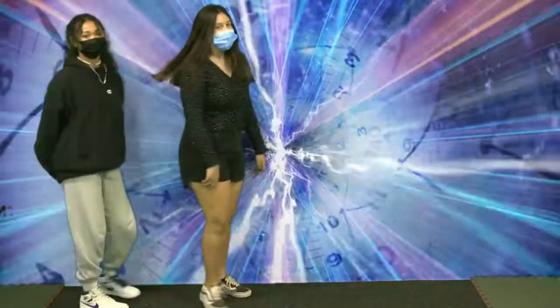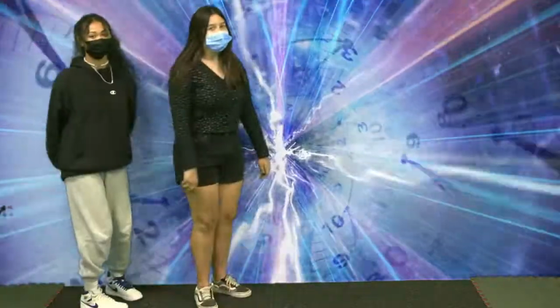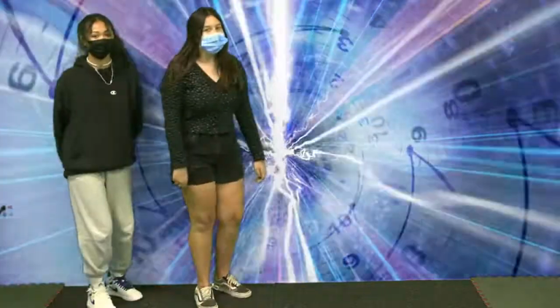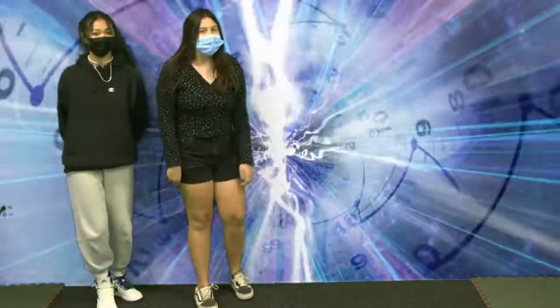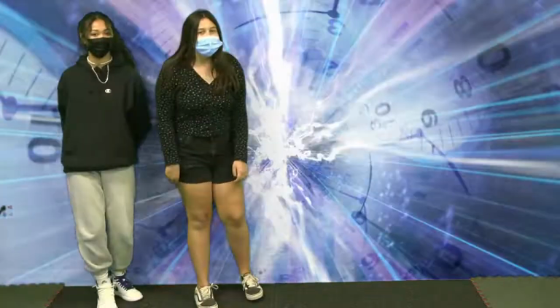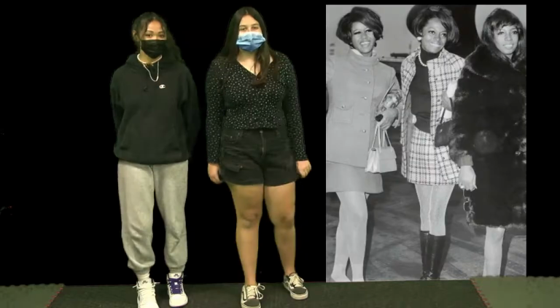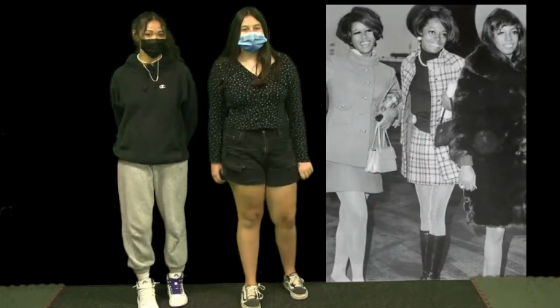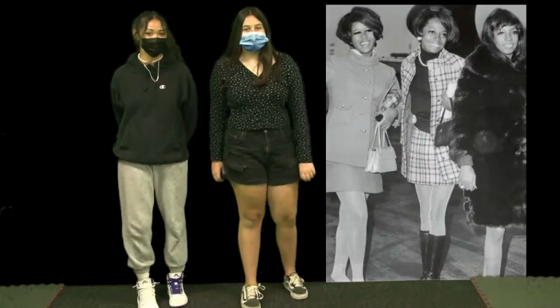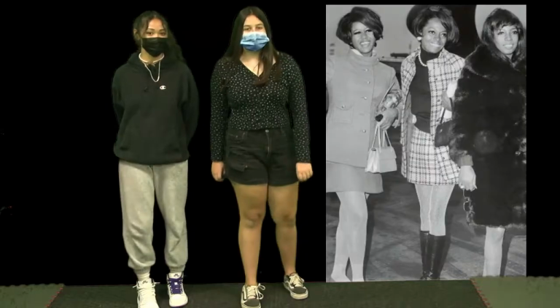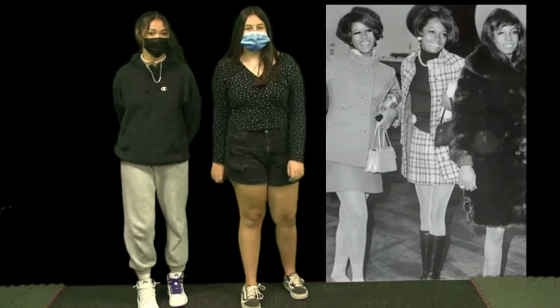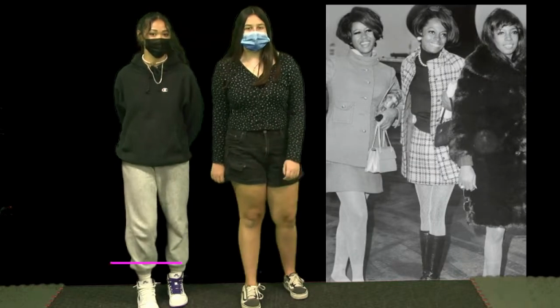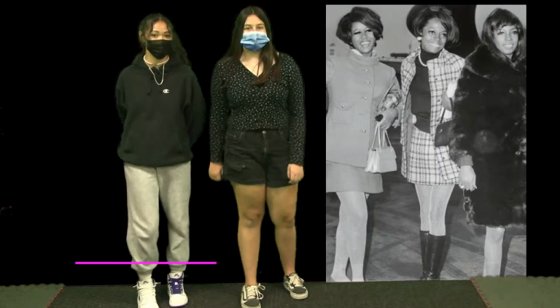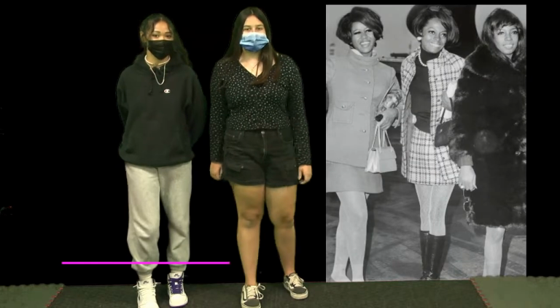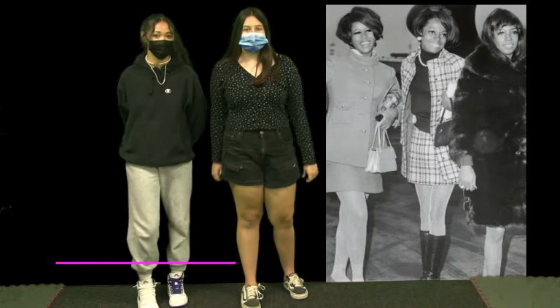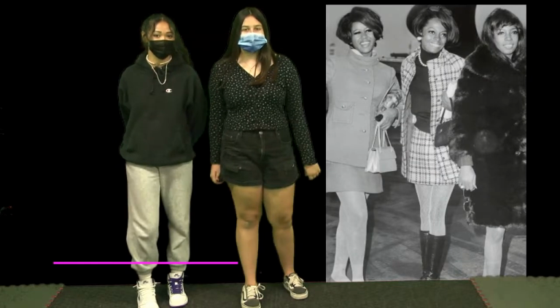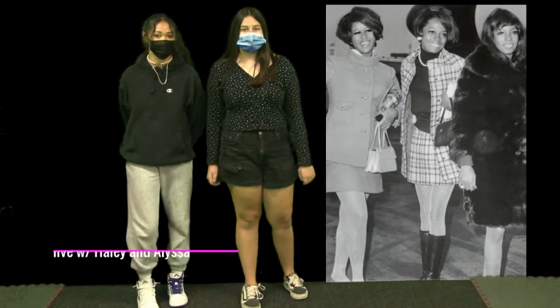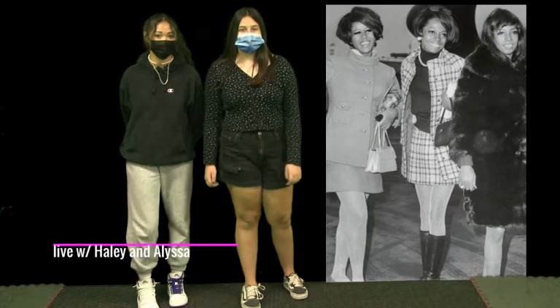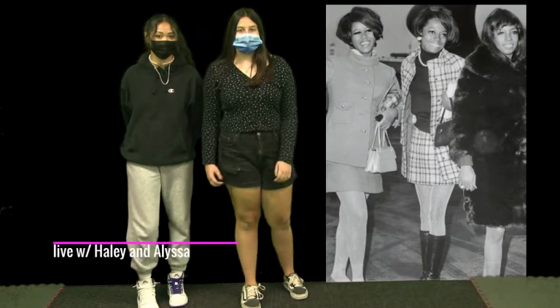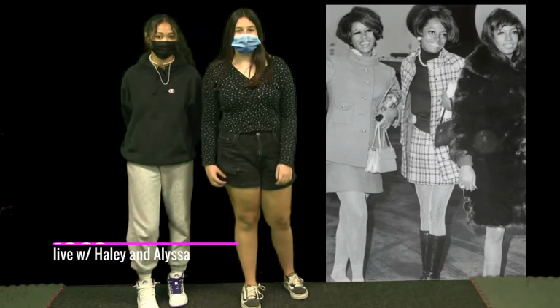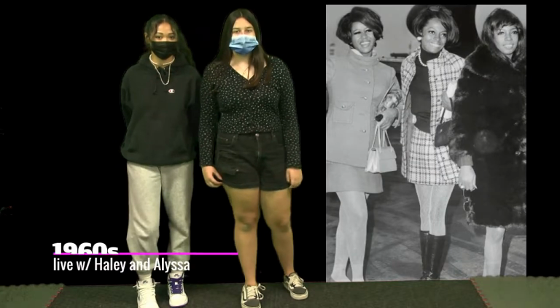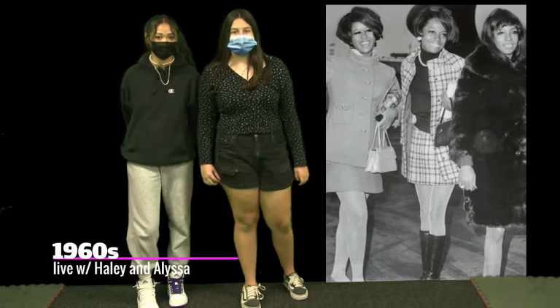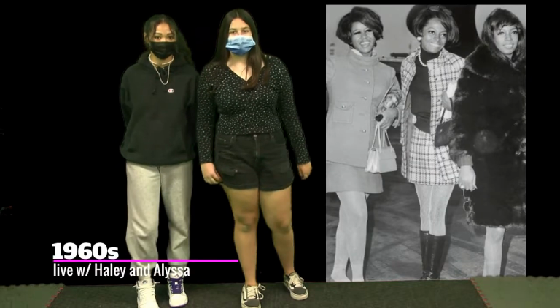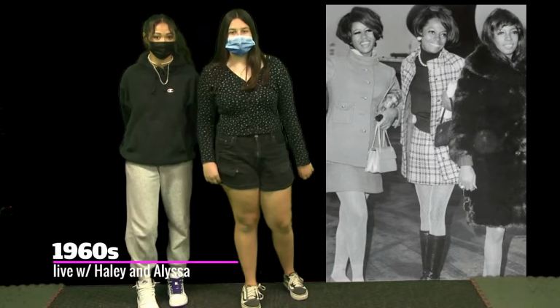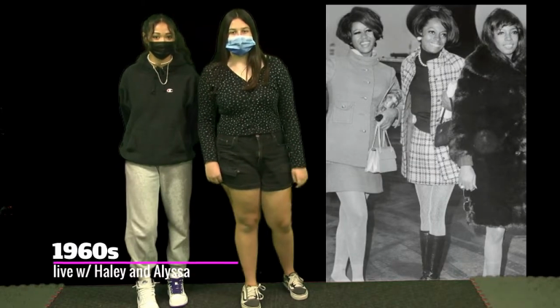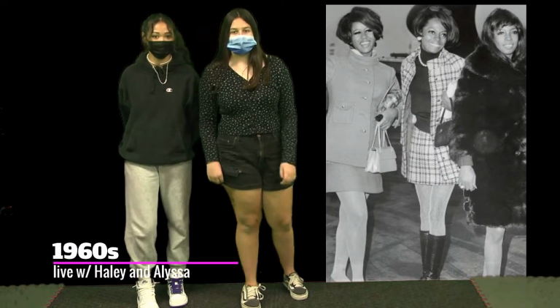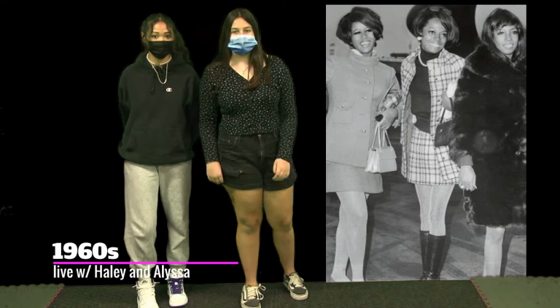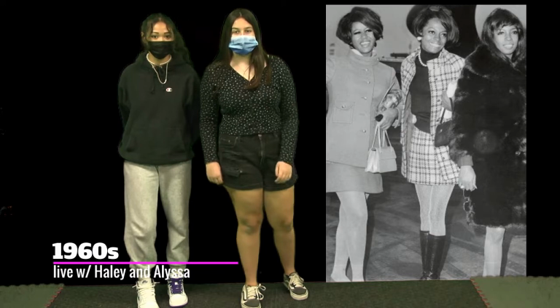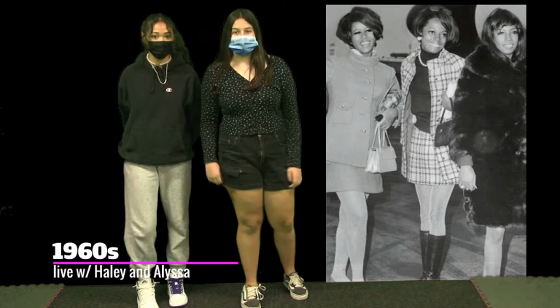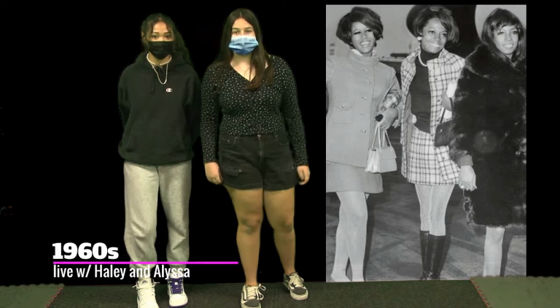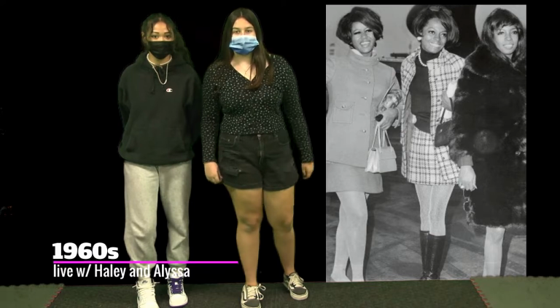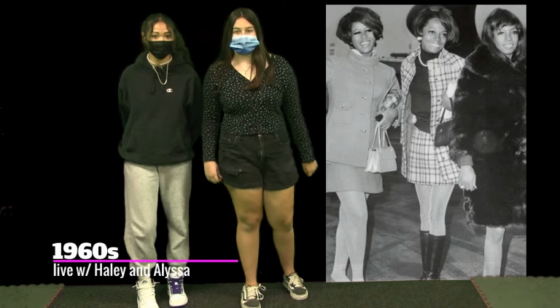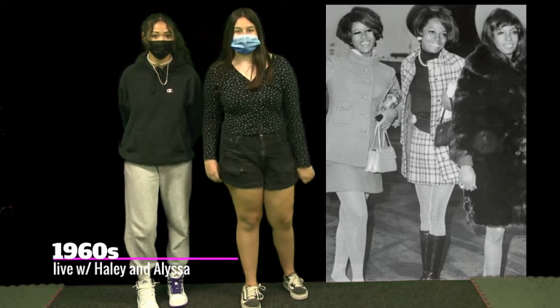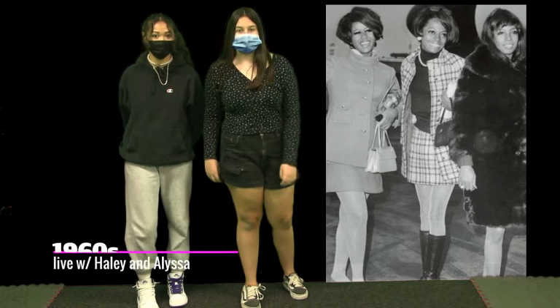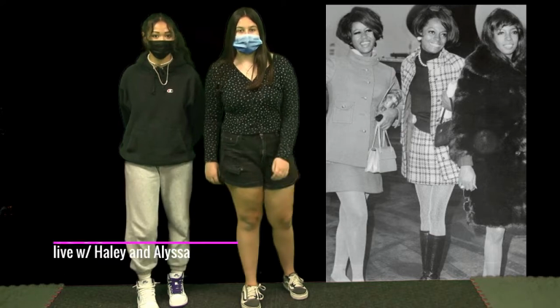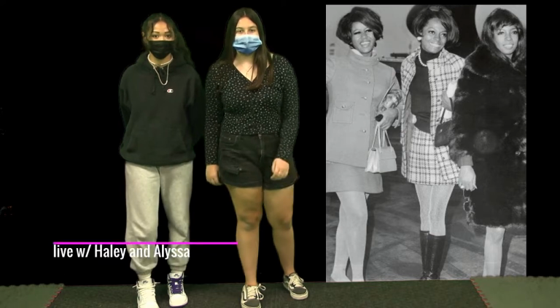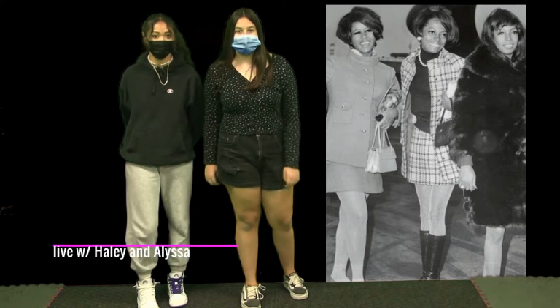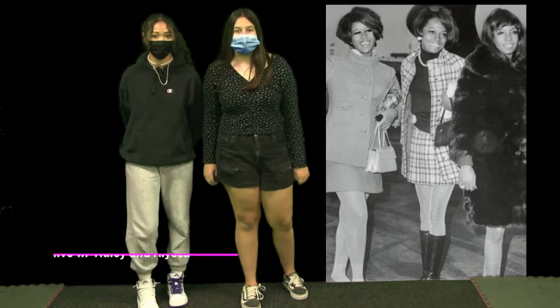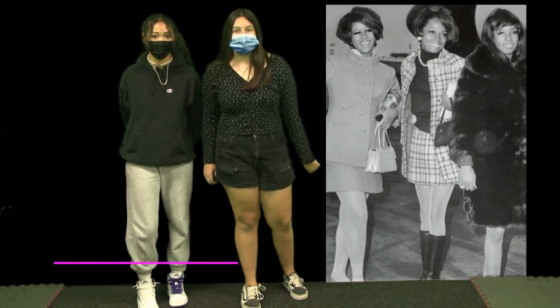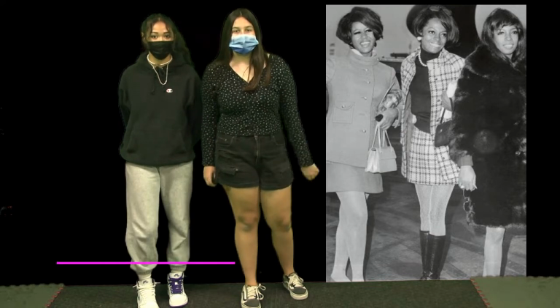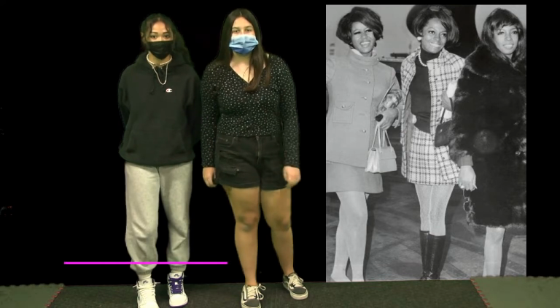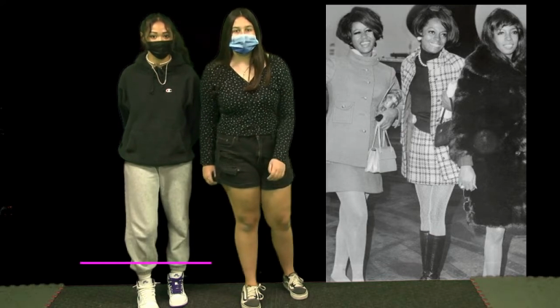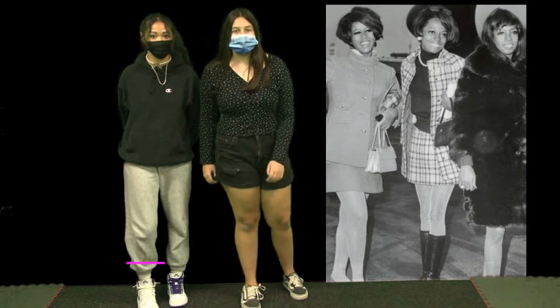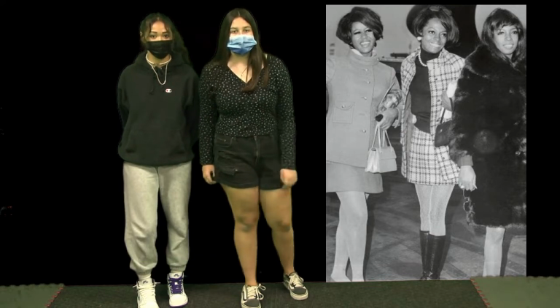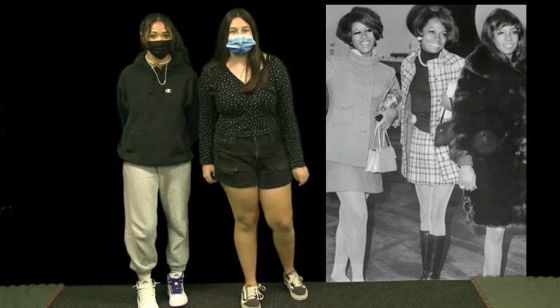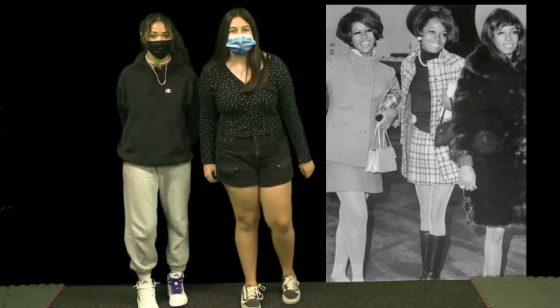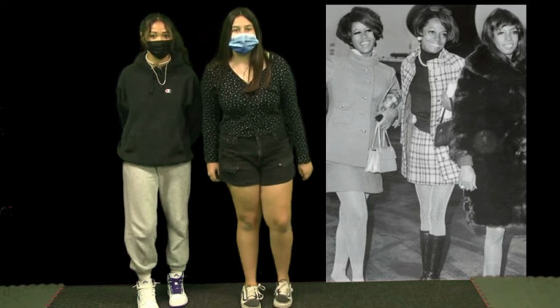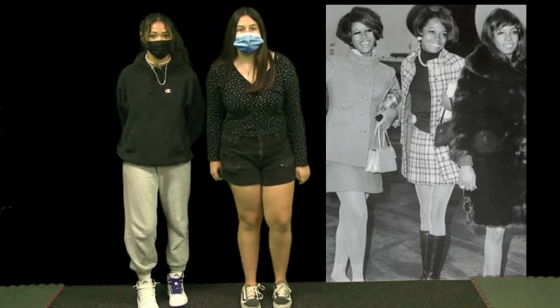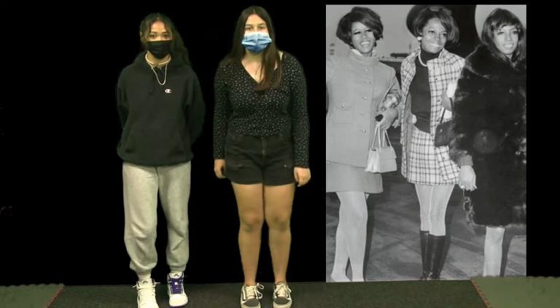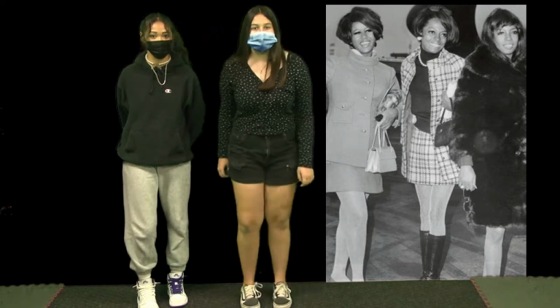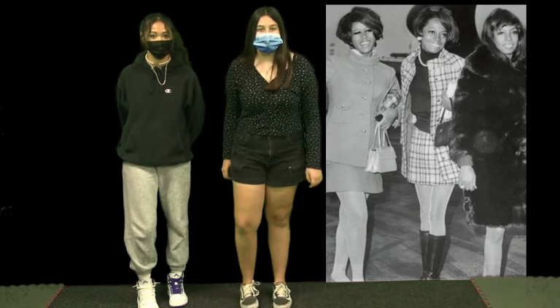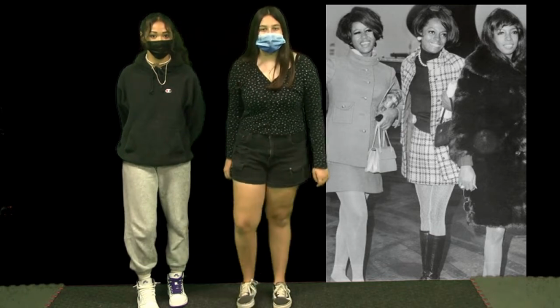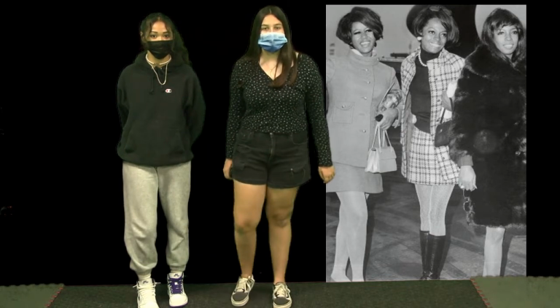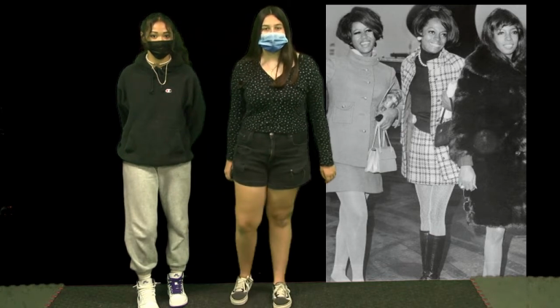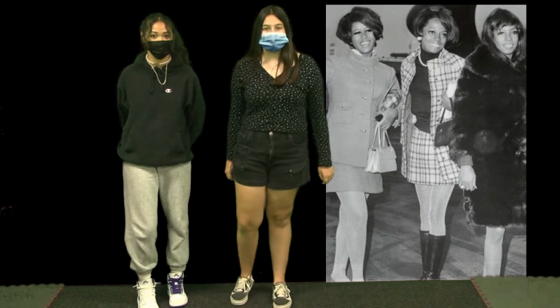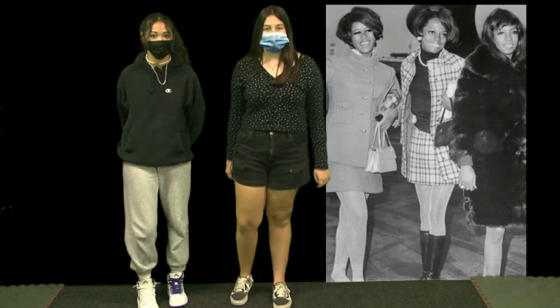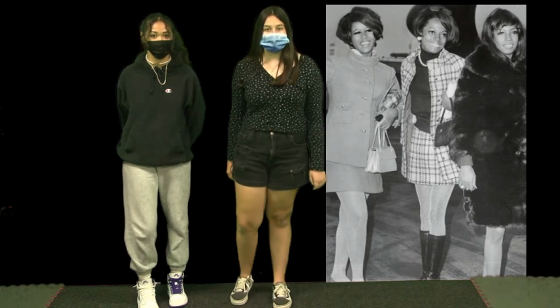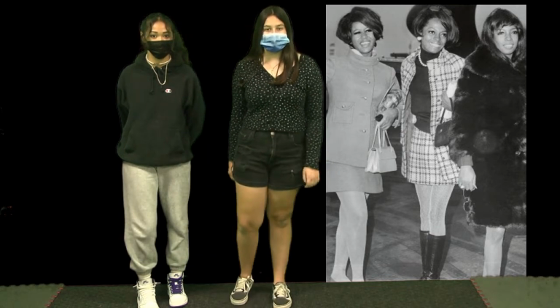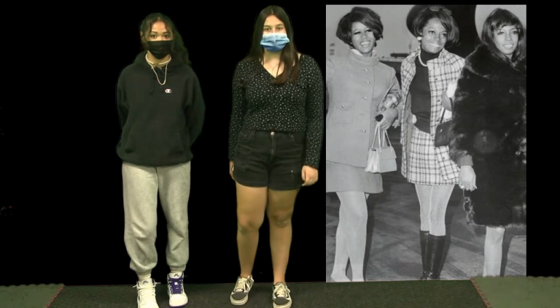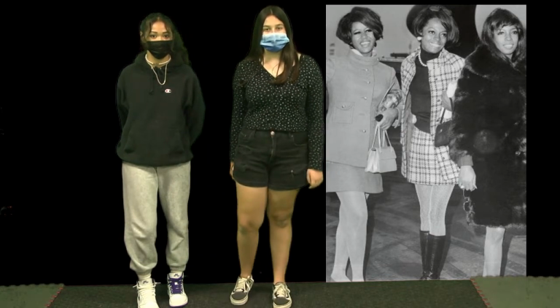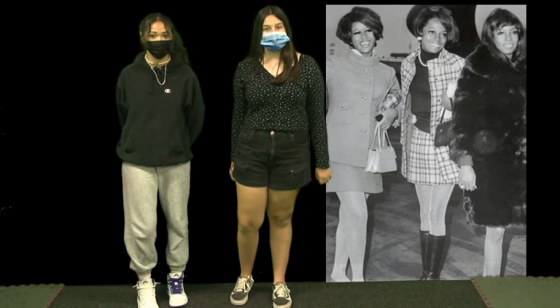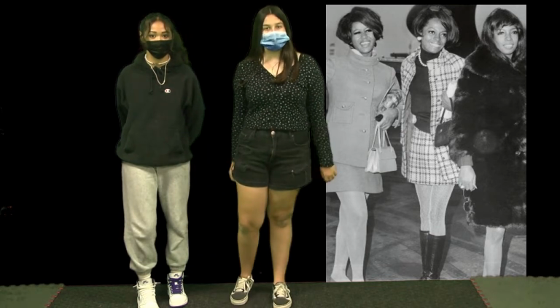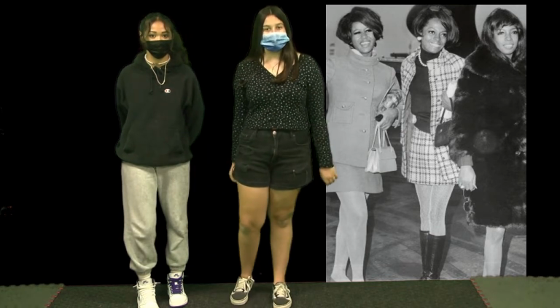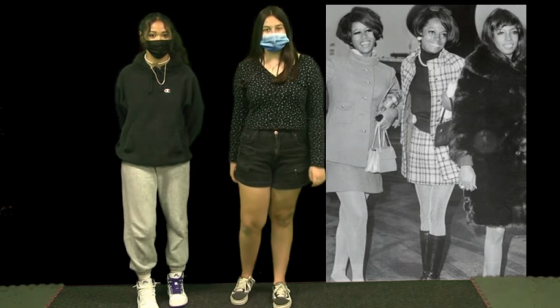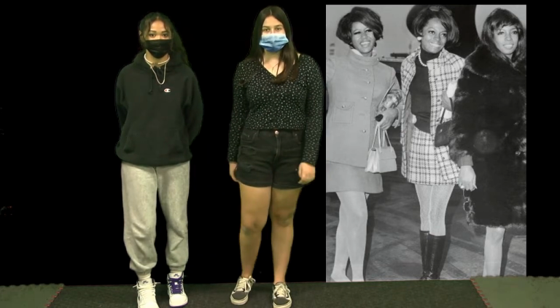In the 1960s, miniskirts with knee-high boots were trendy during this time. The colors of these clothing were bright, pastel, and also colorful.